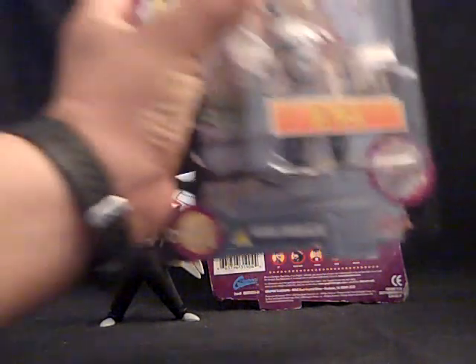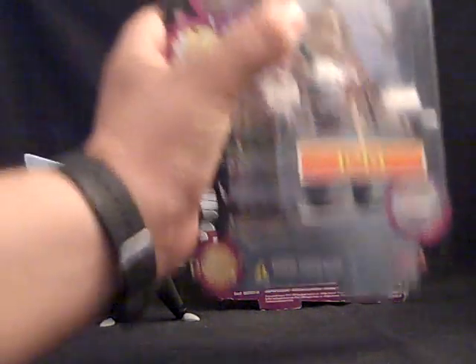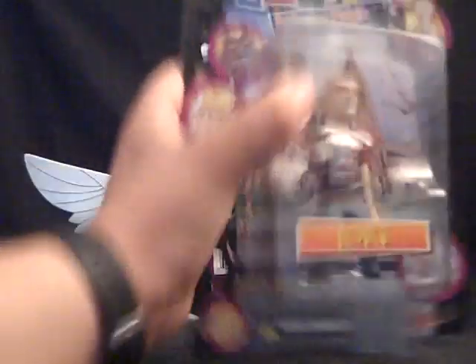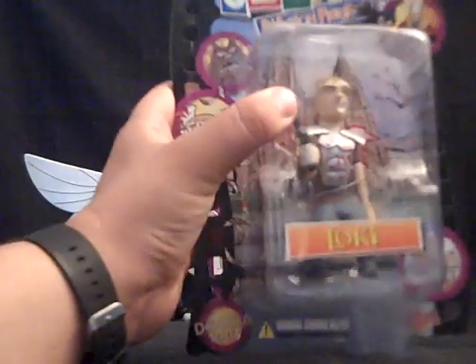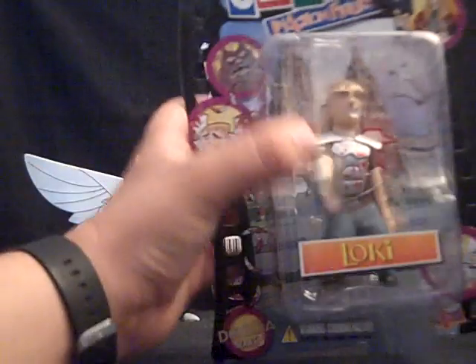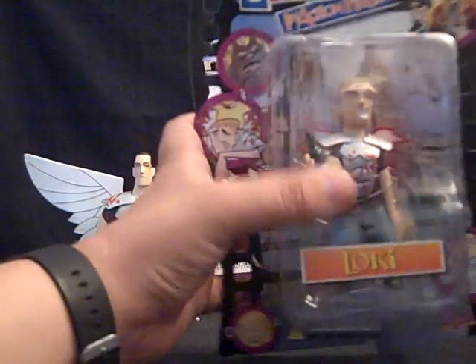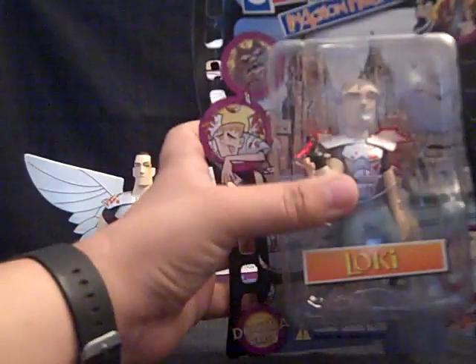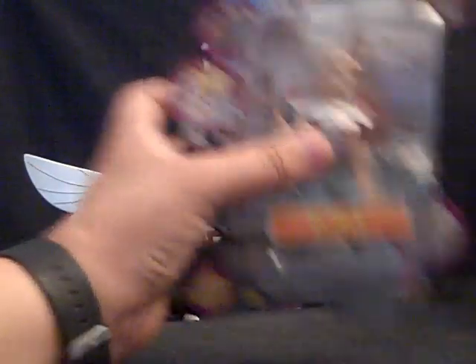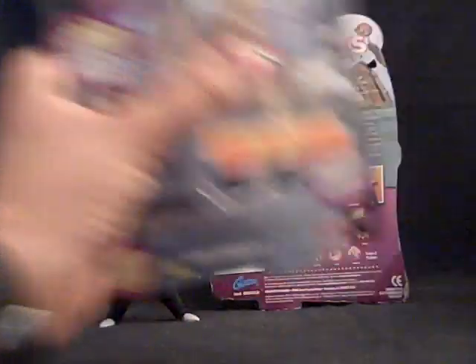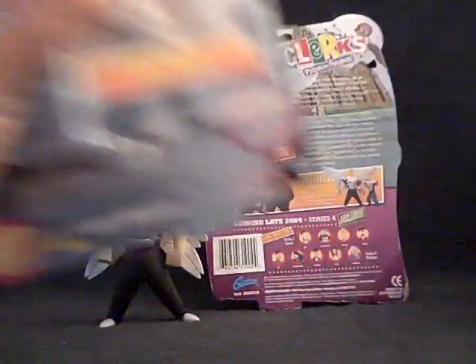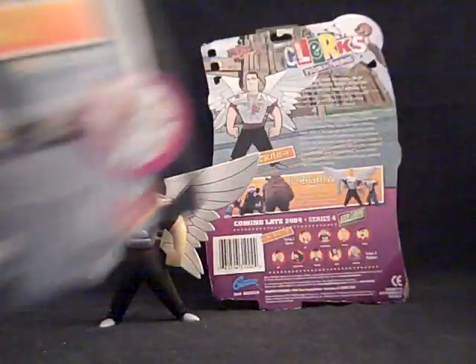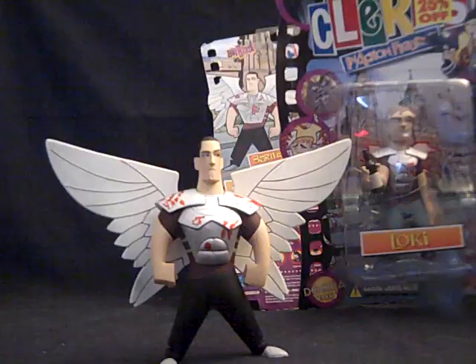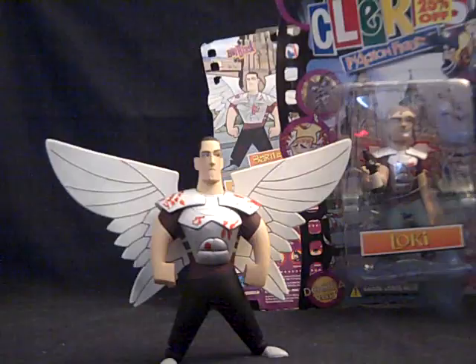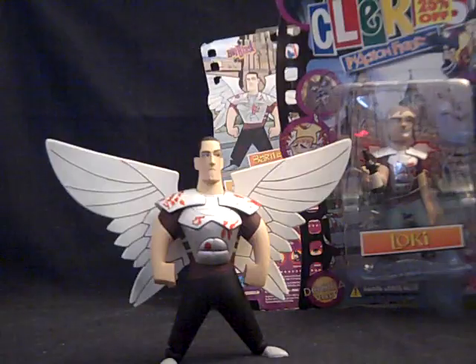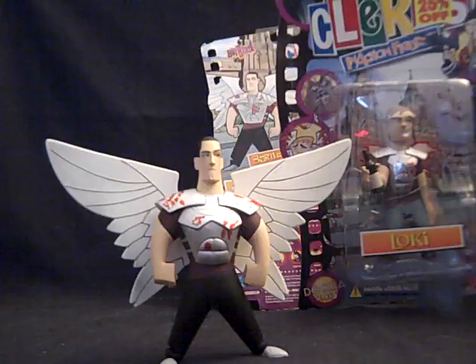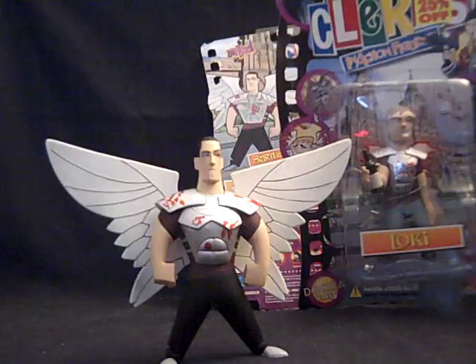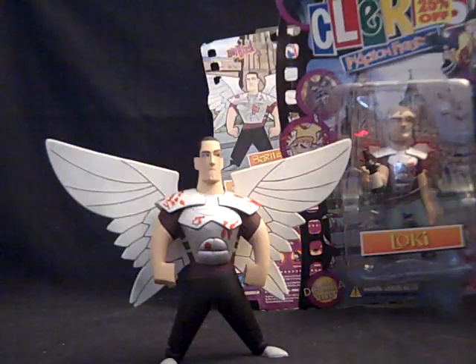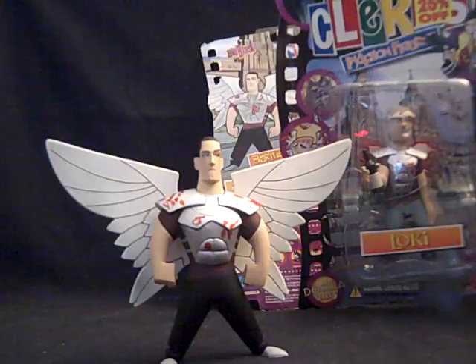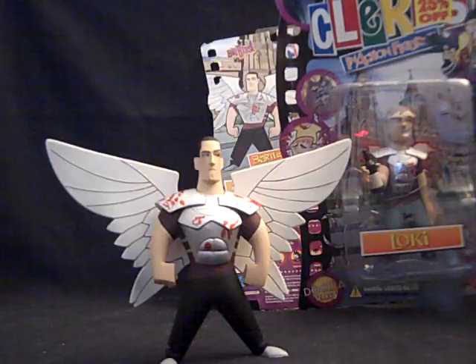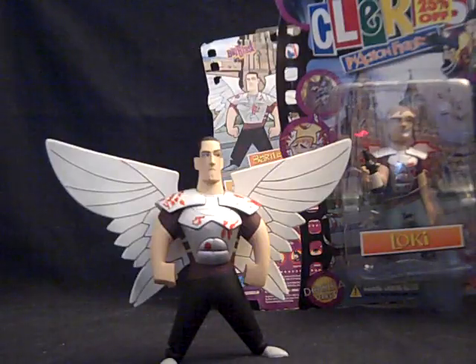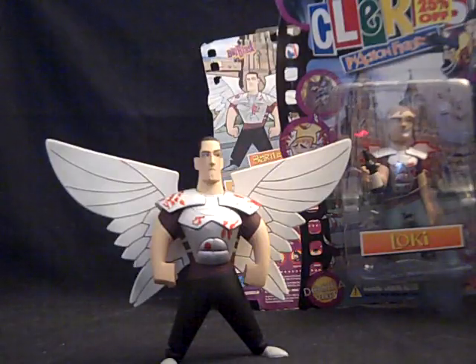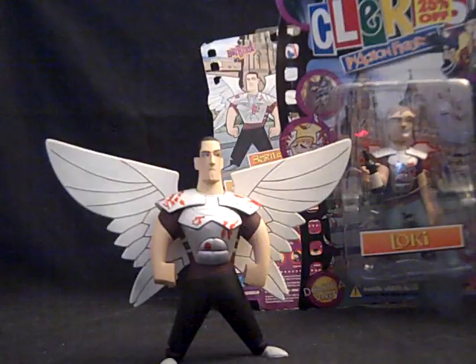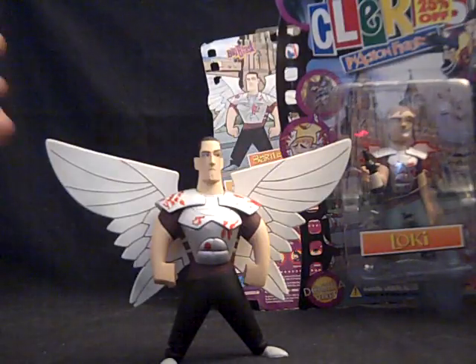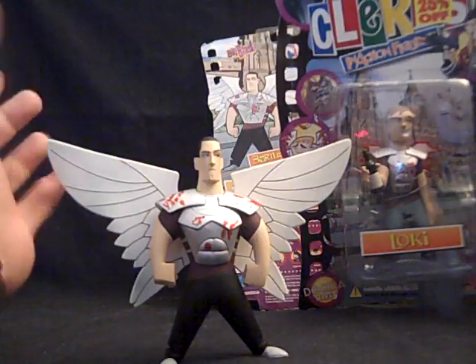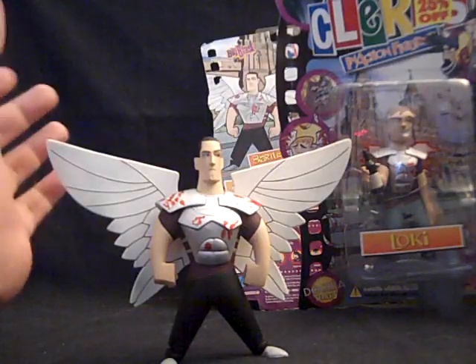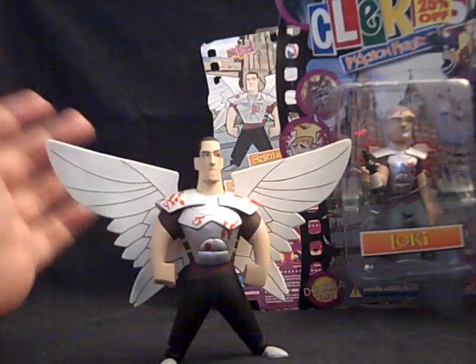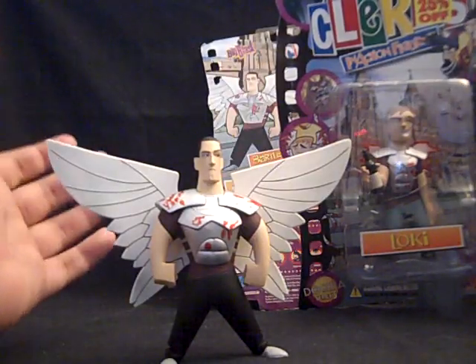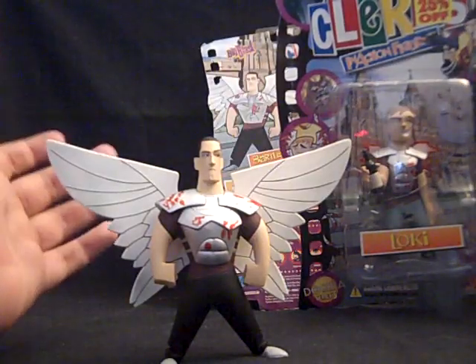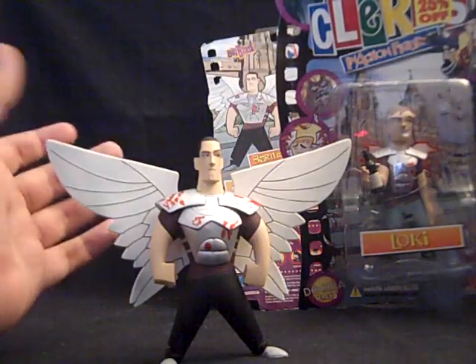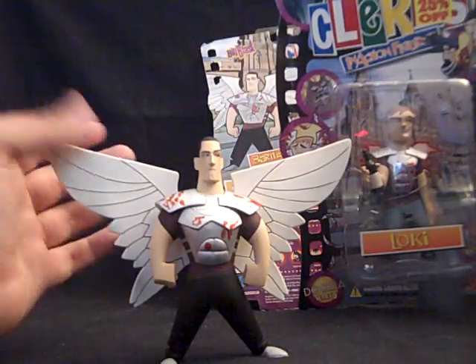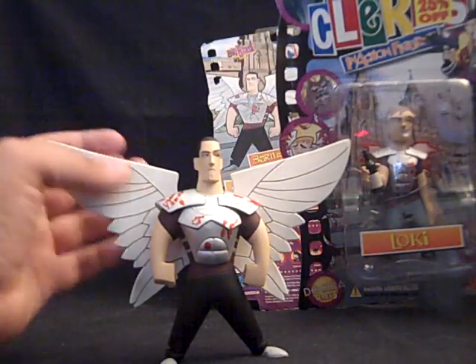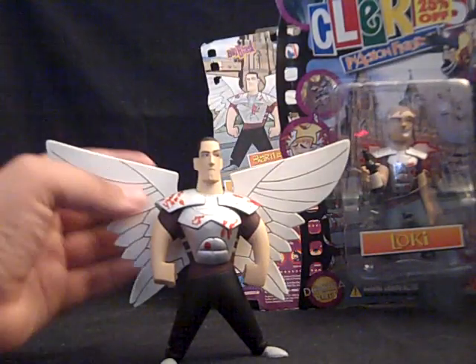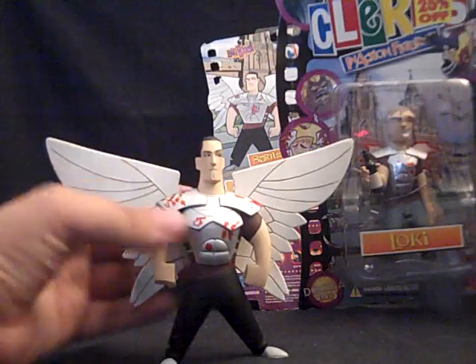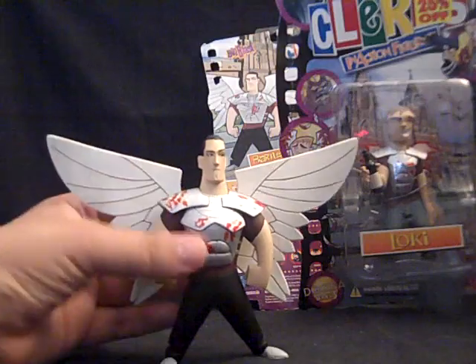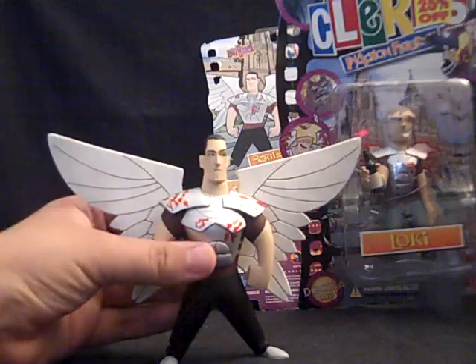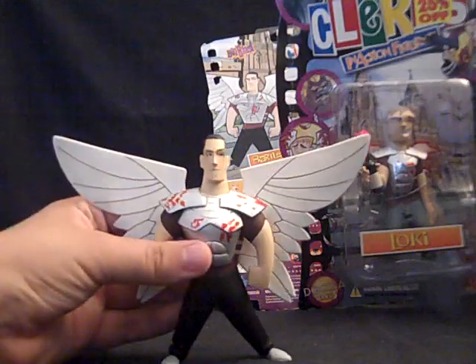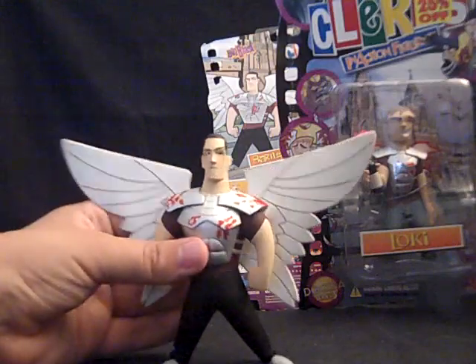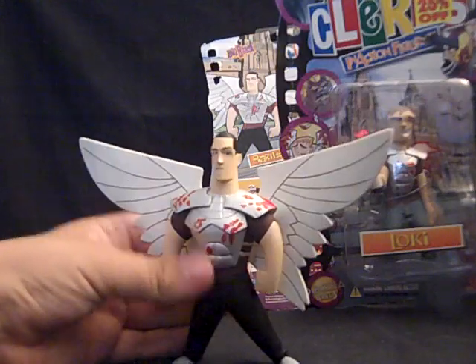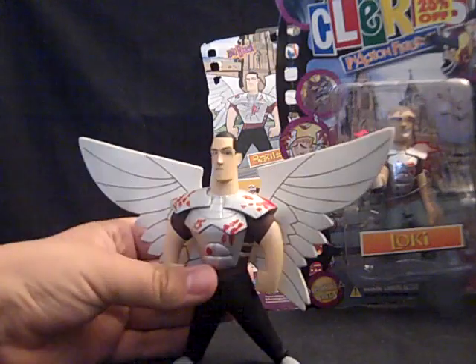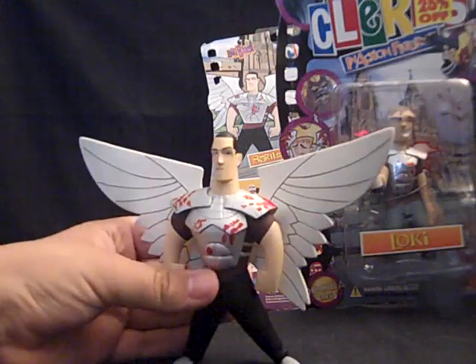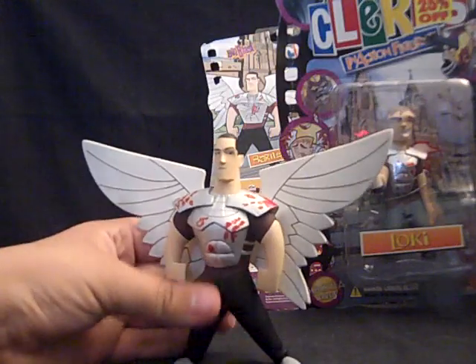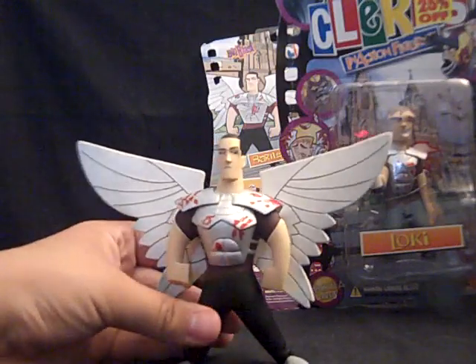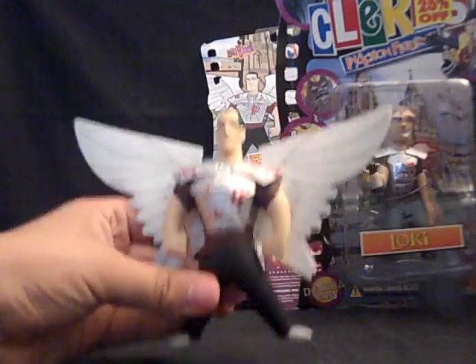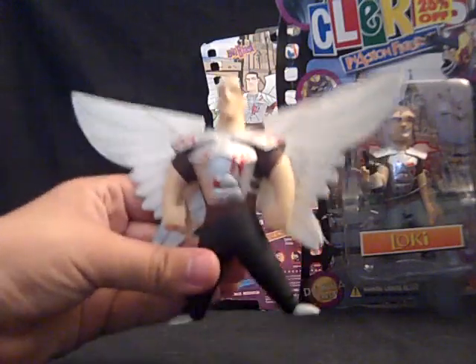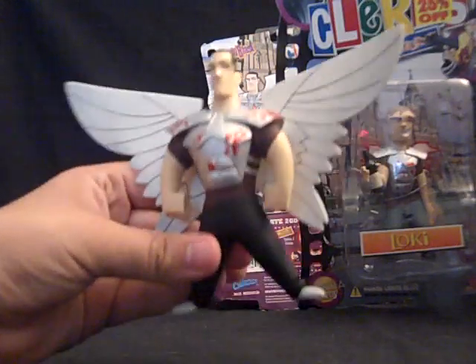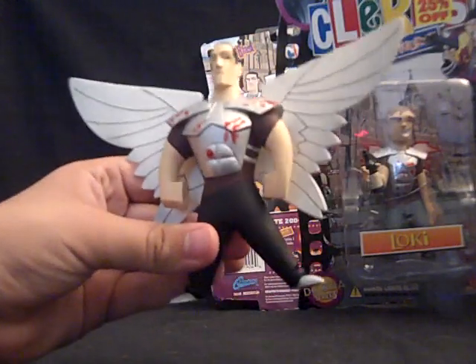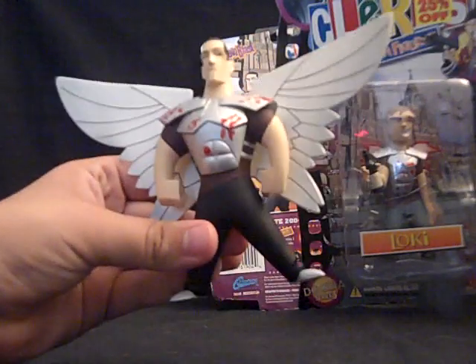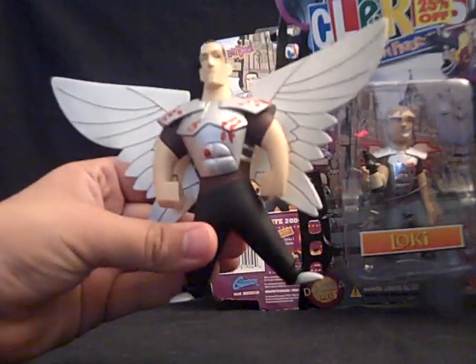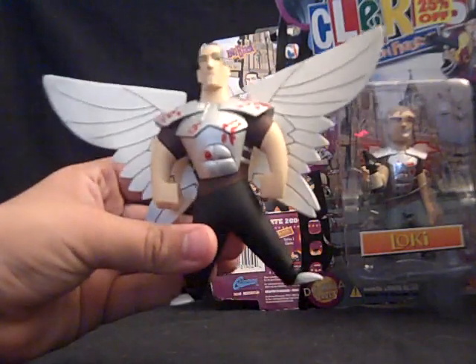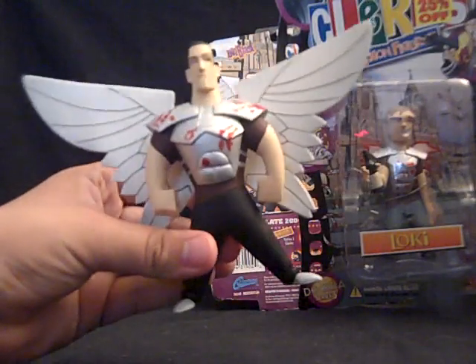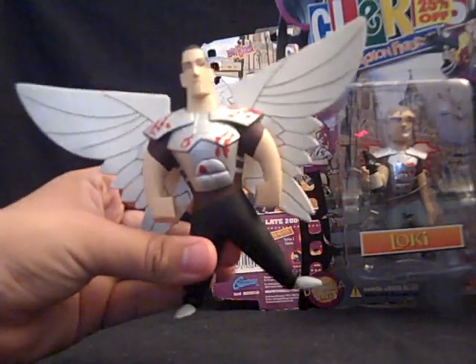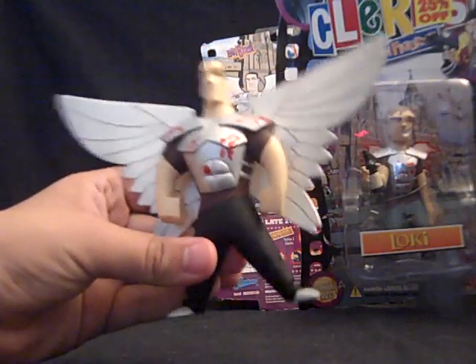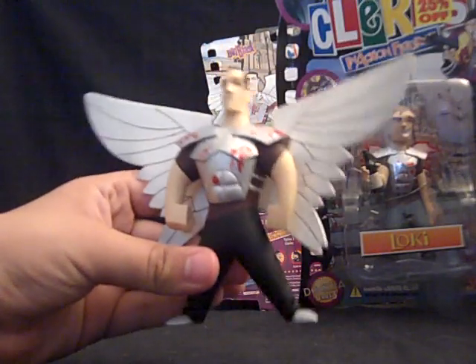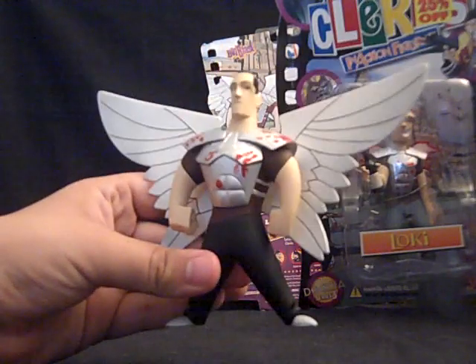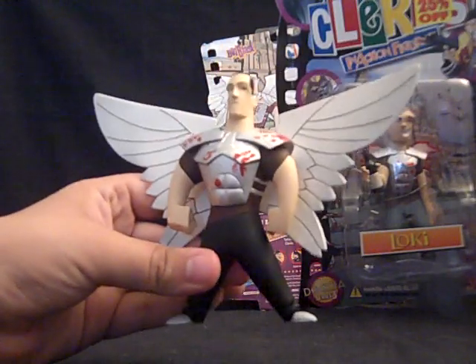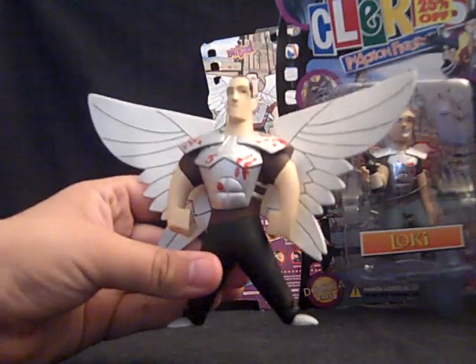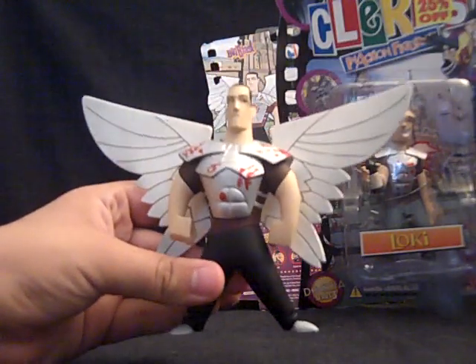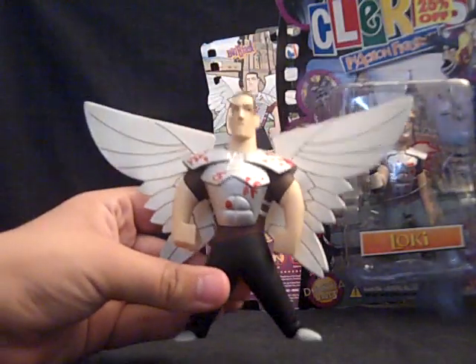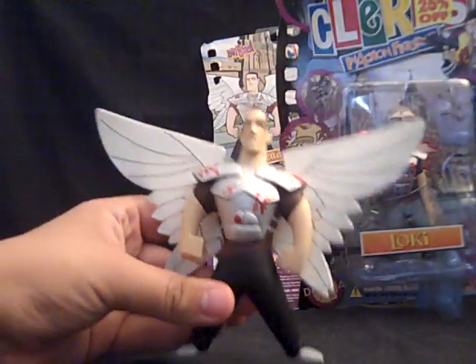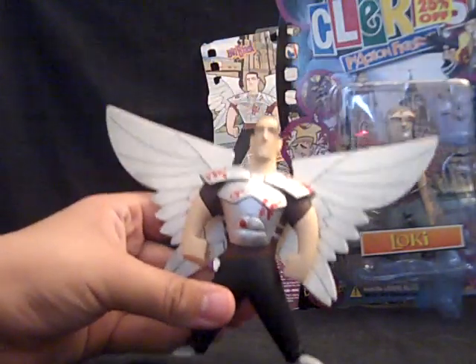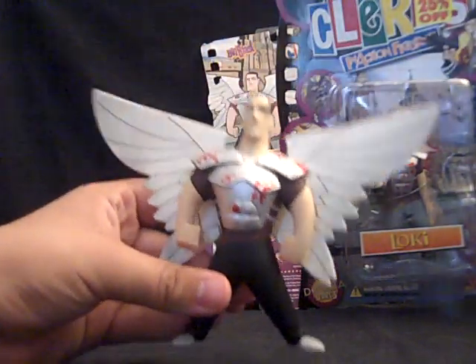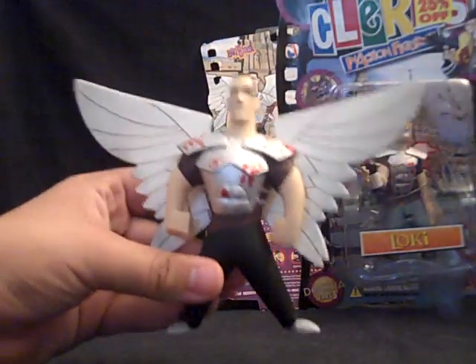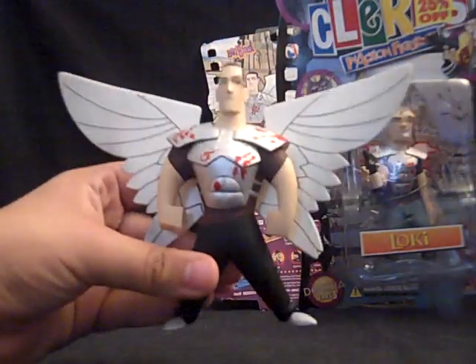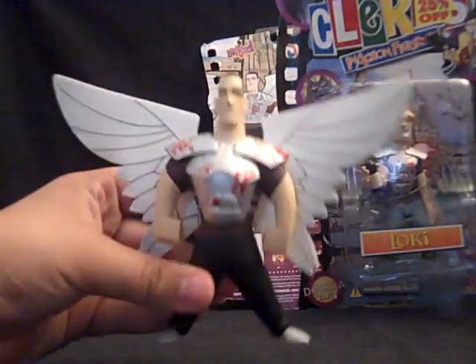That's pretty much it for the packaging. As I read before, these figures have zero articulation, so I'll just give you guys a 360 view of them.